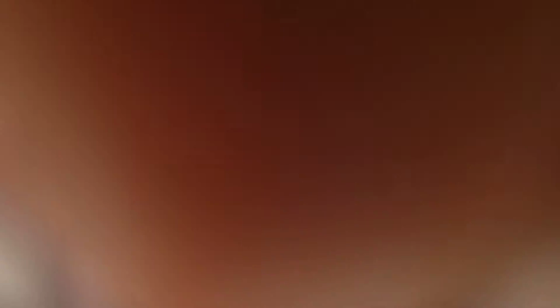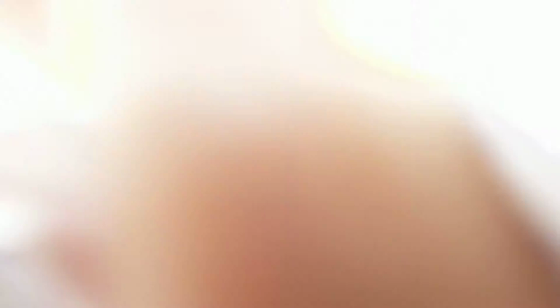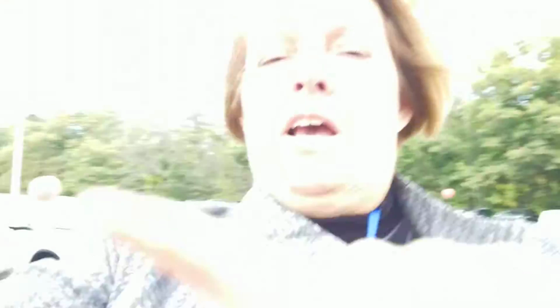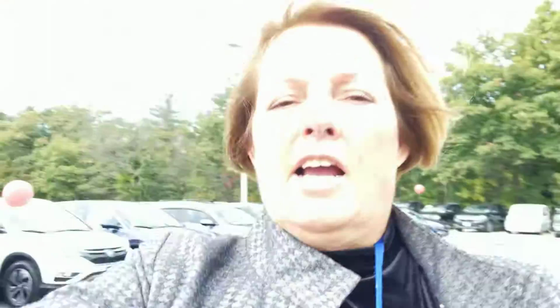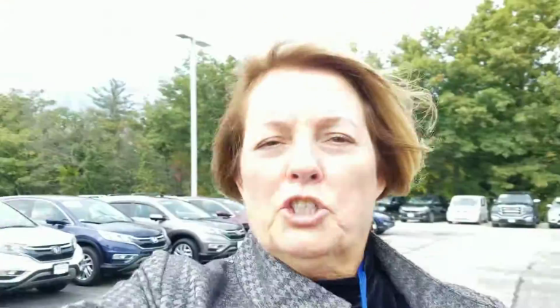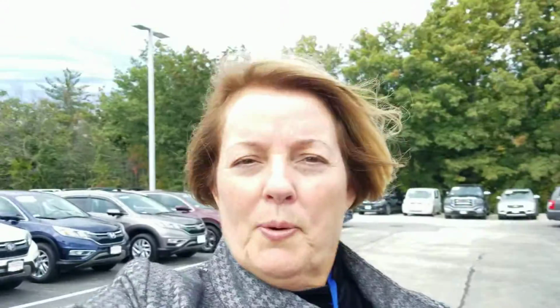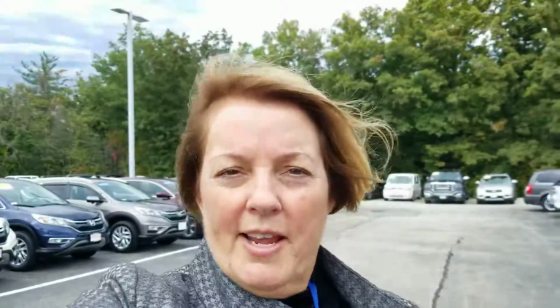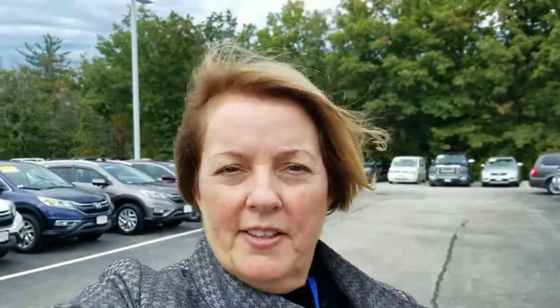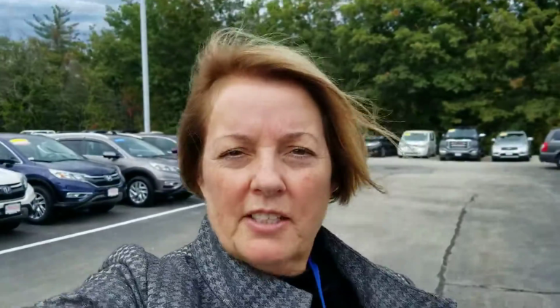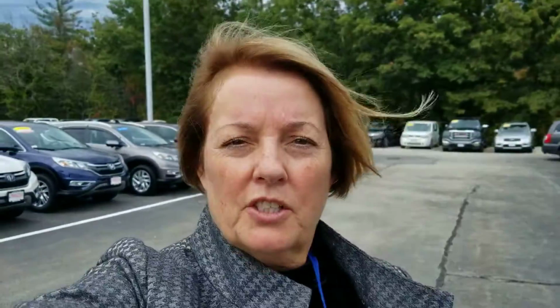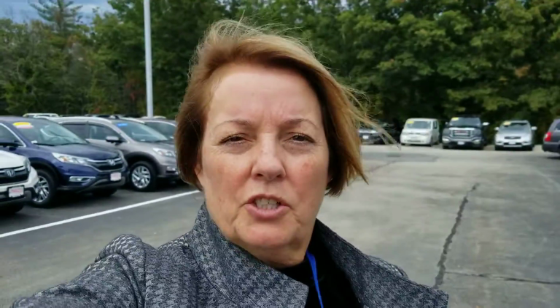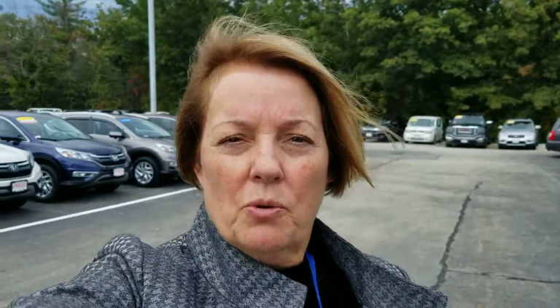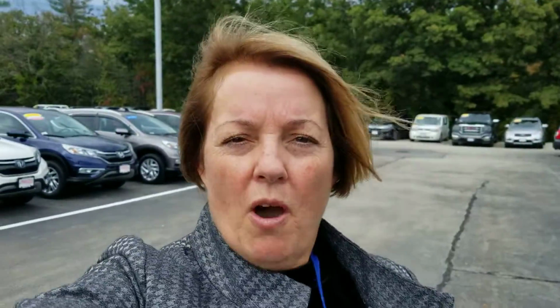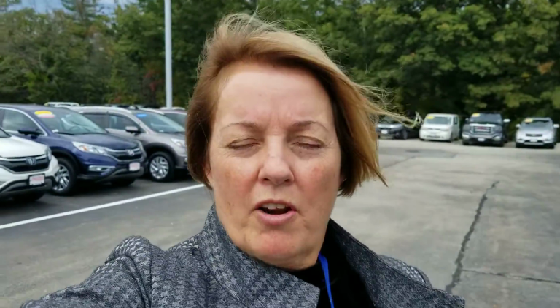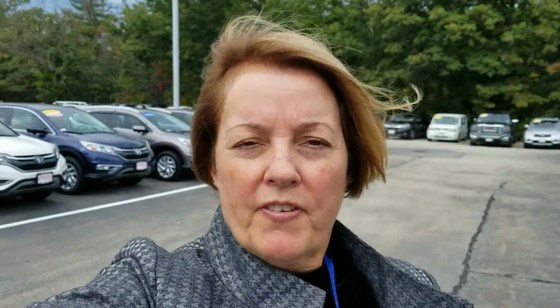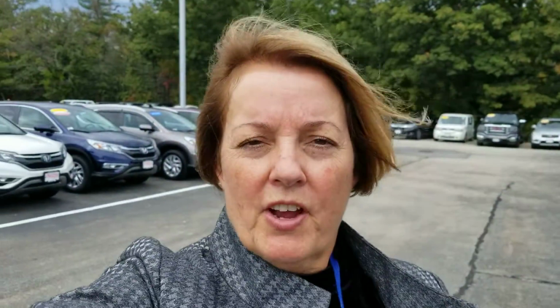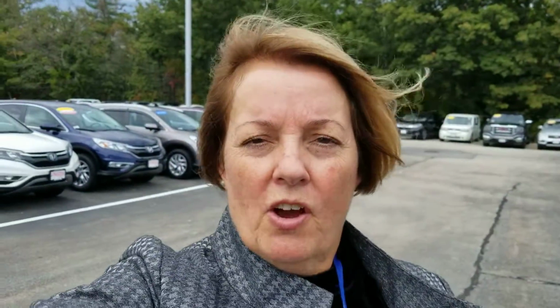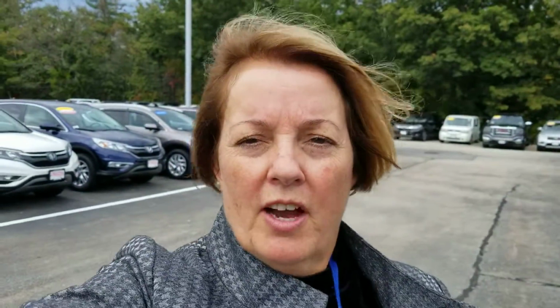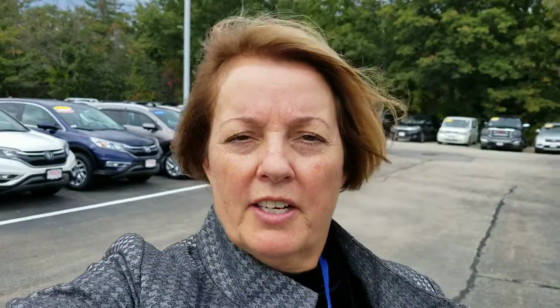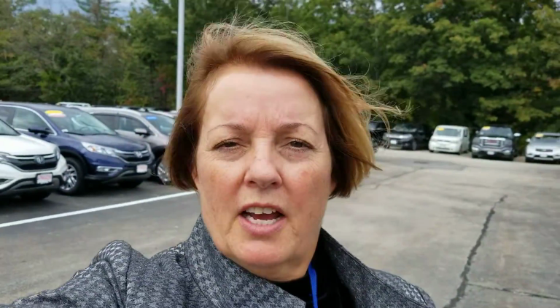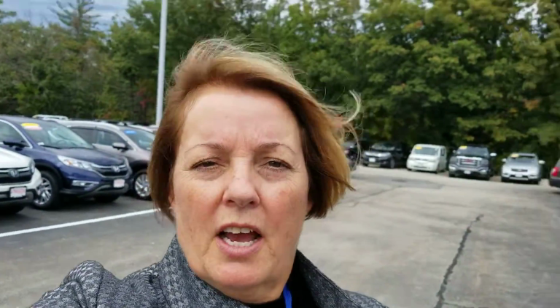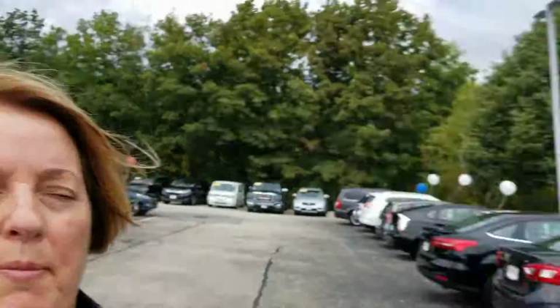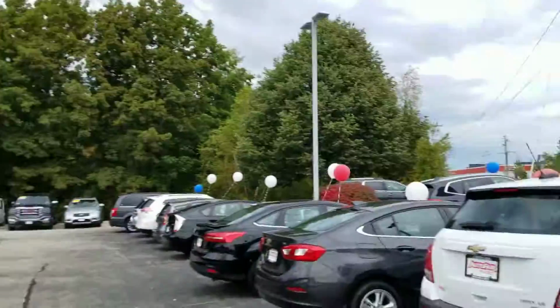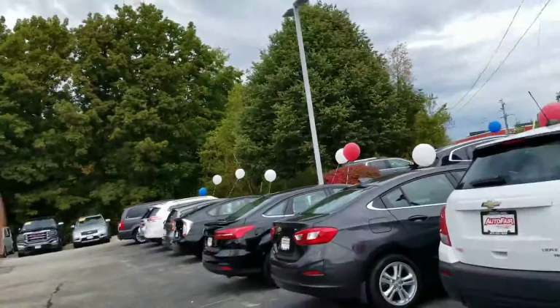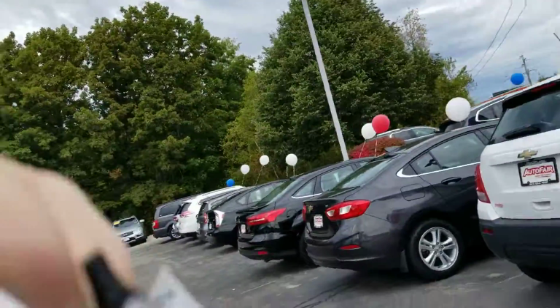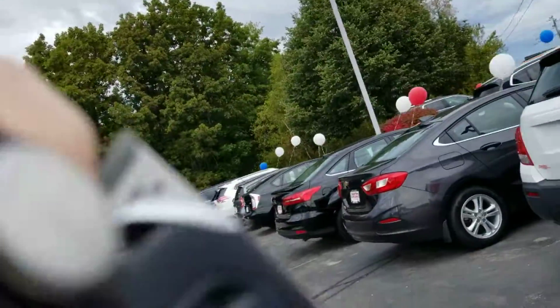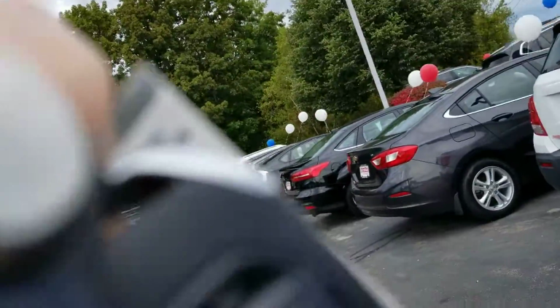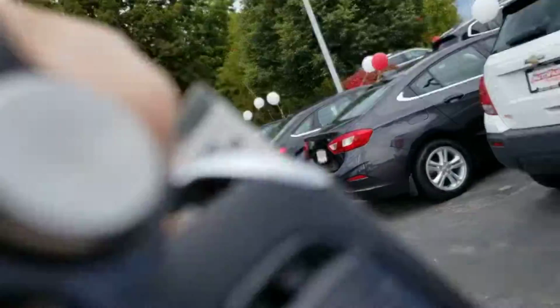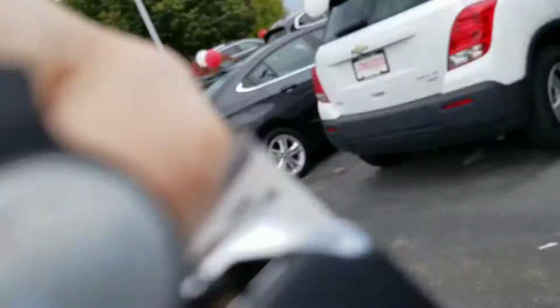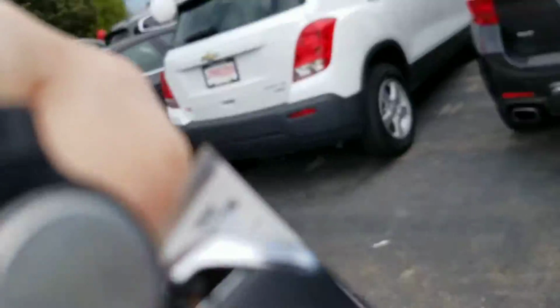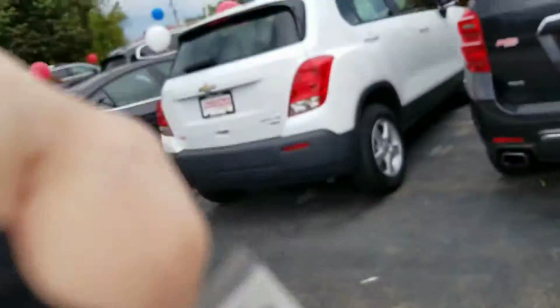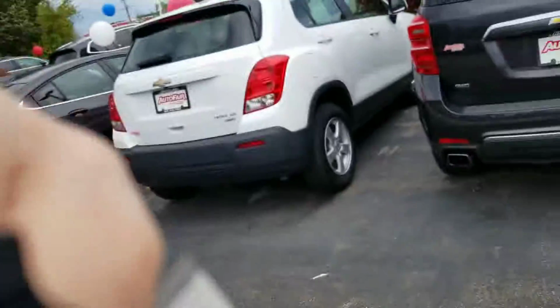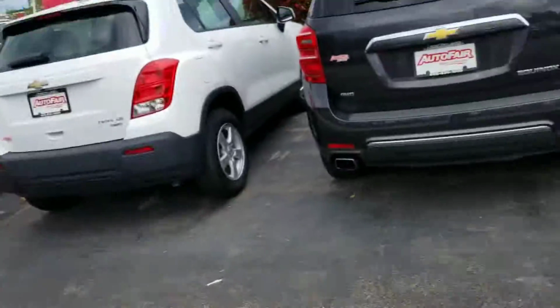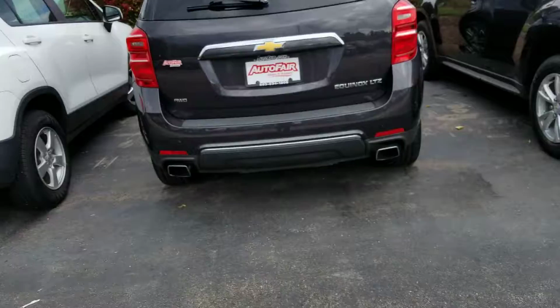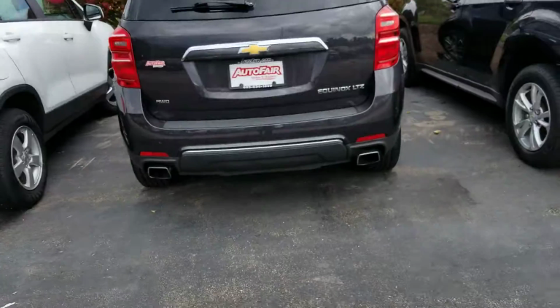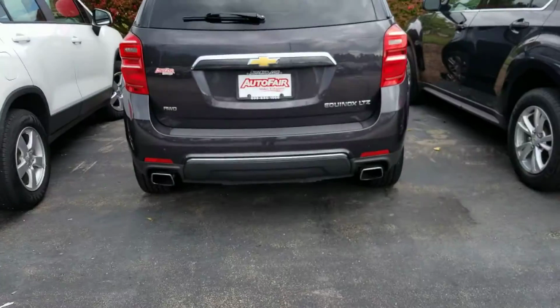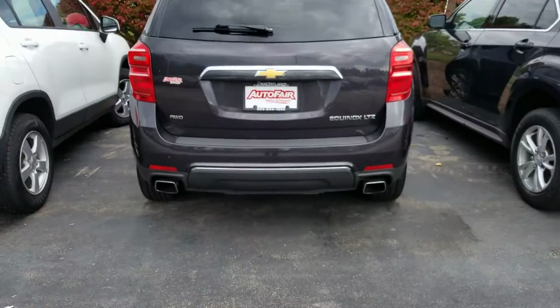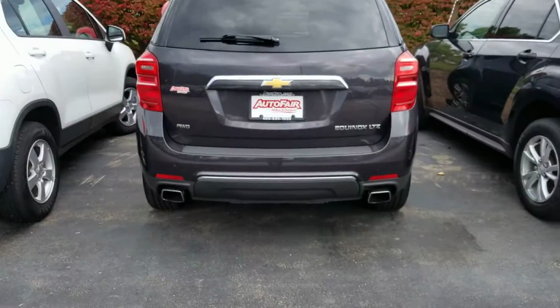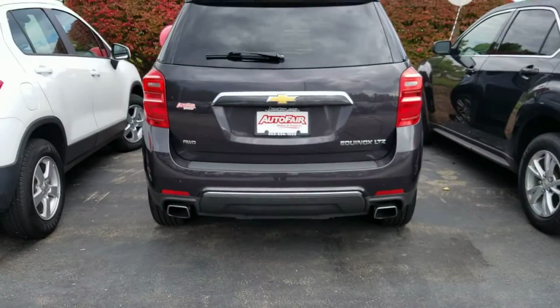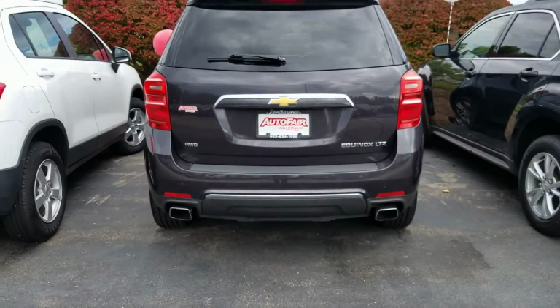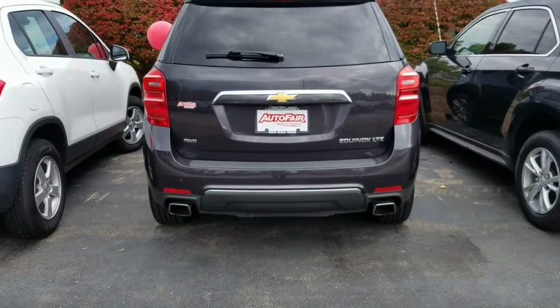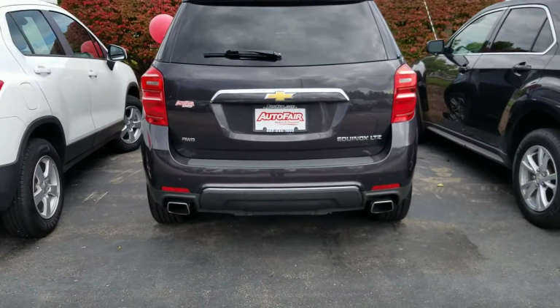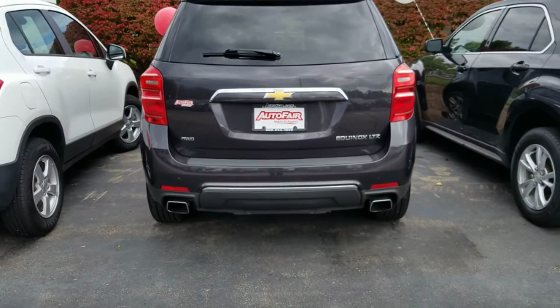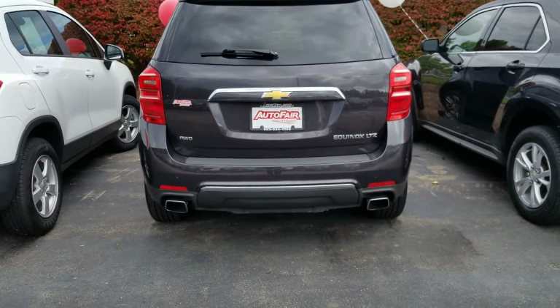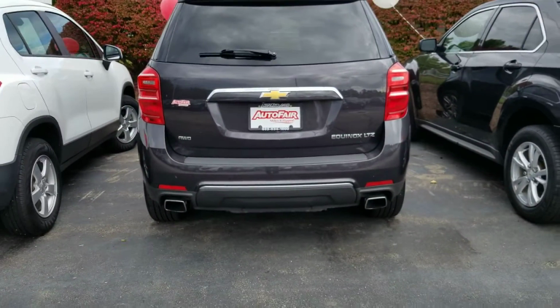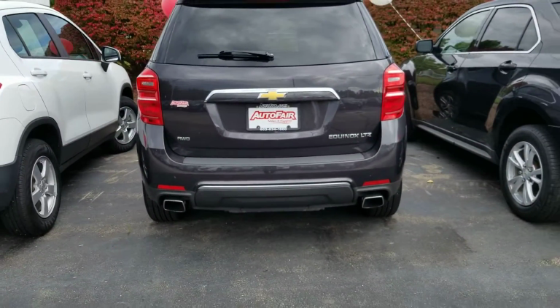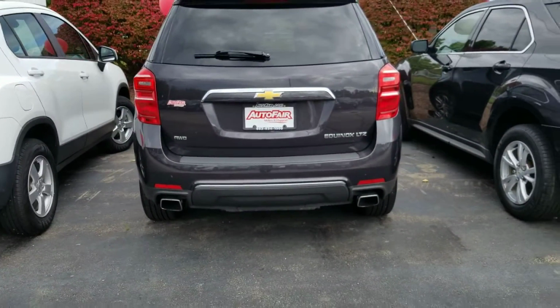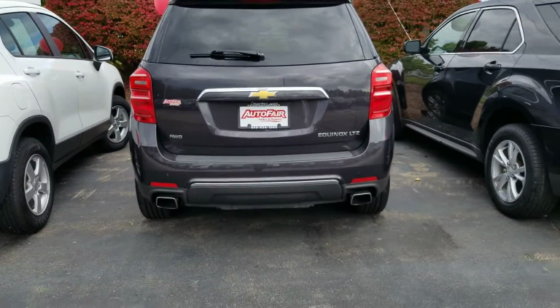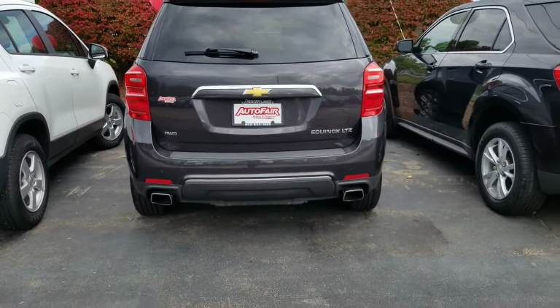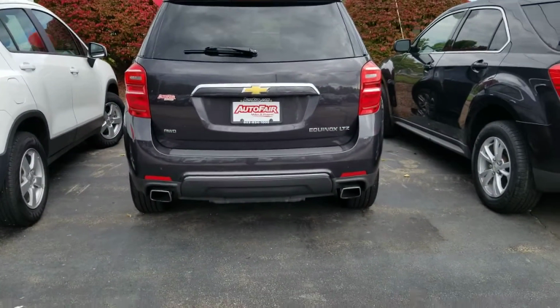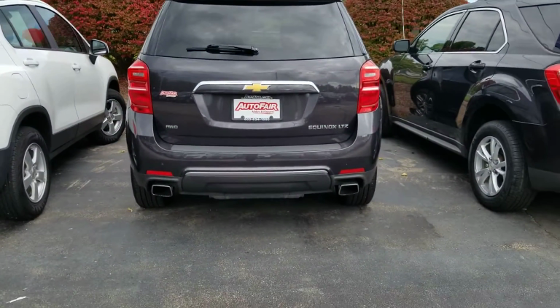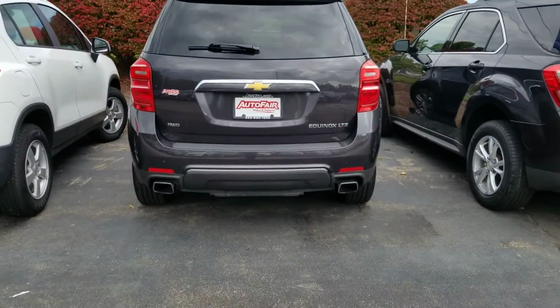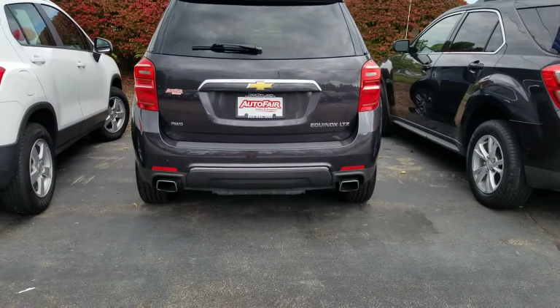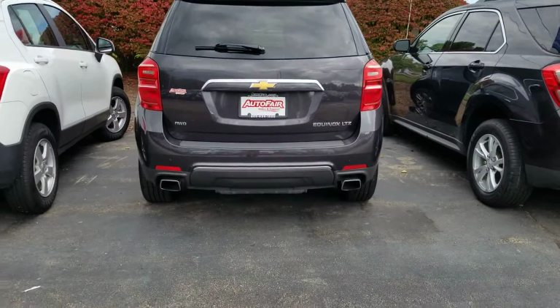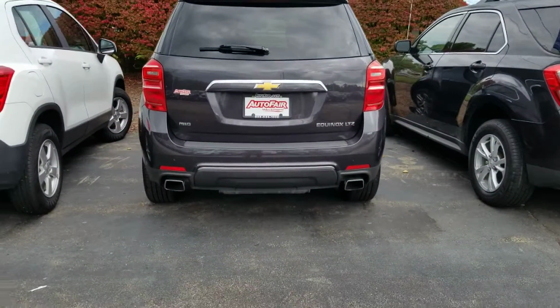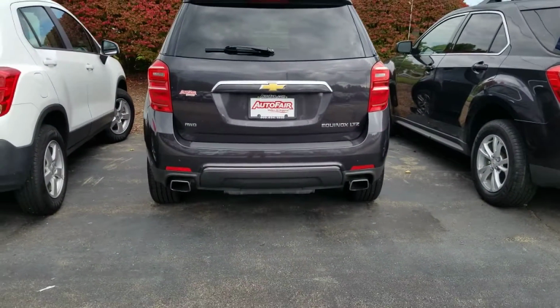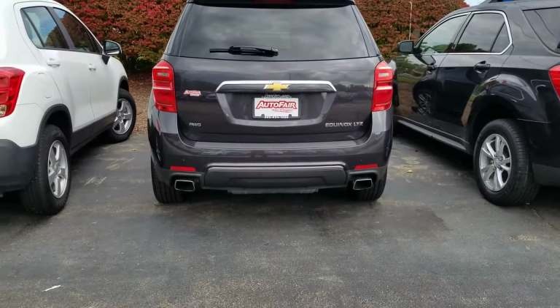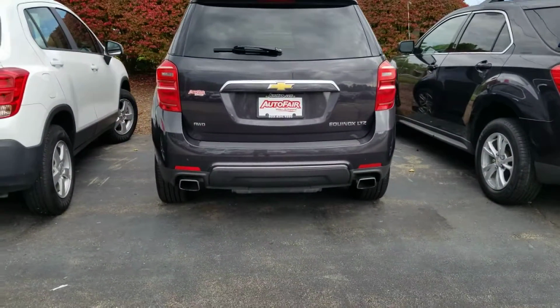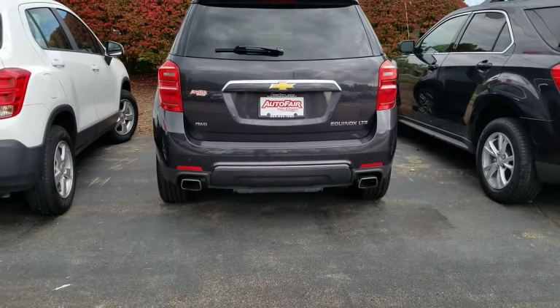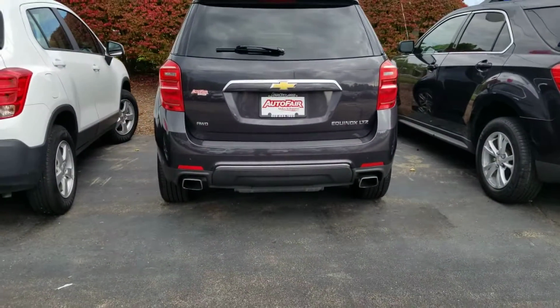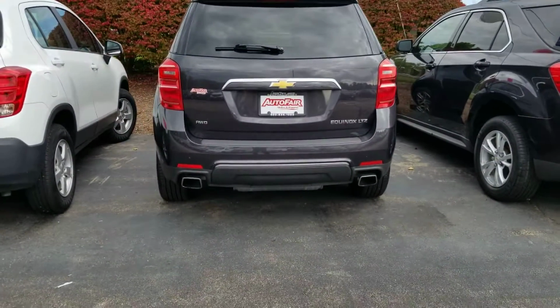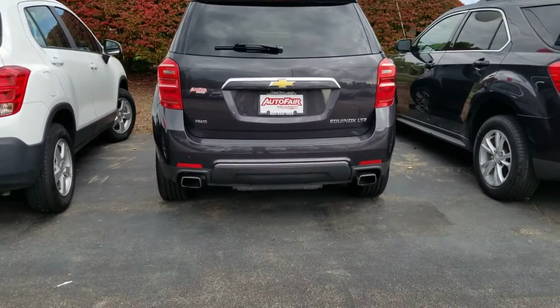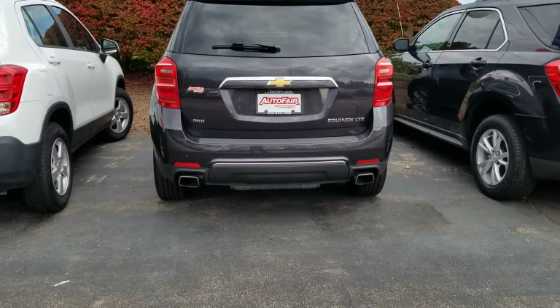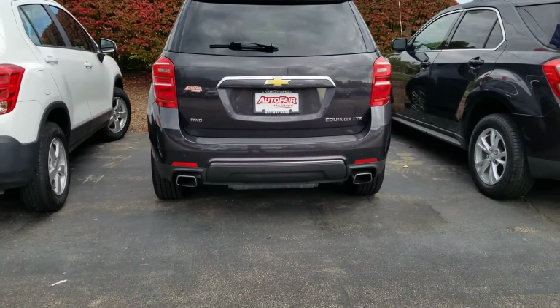Hi Joanne, this is Sue from AutoFill Honda. I'm making a quick video of the Chevy Equinox that you inquired about. It's right here.